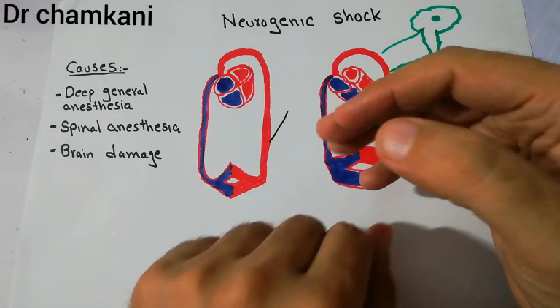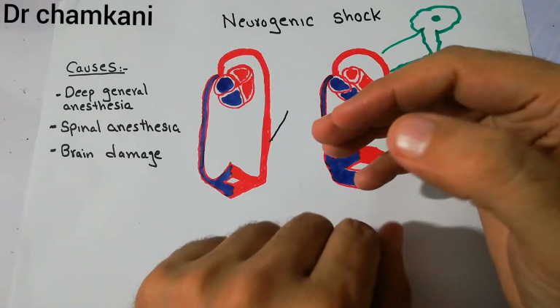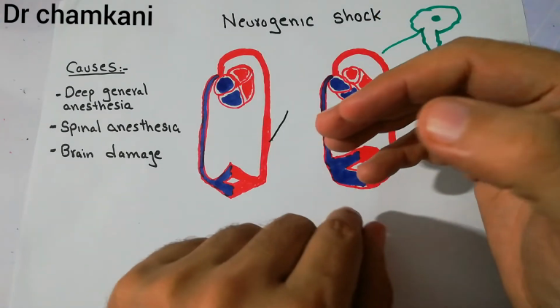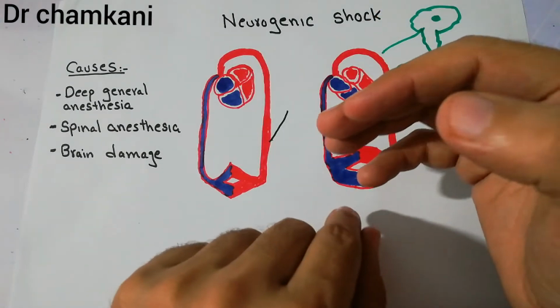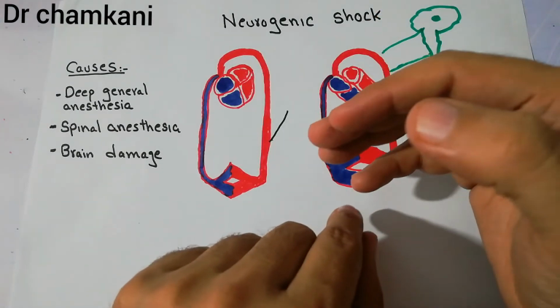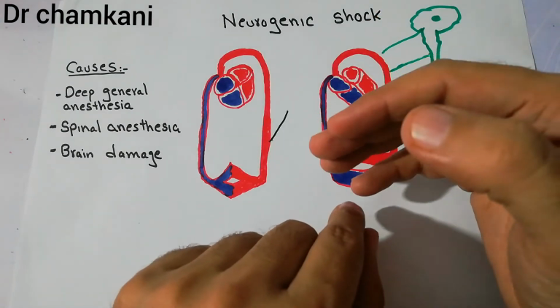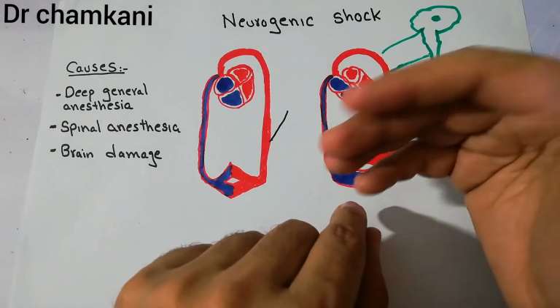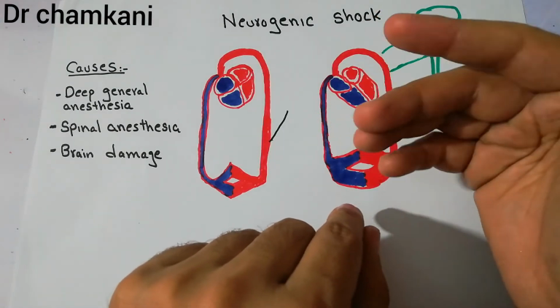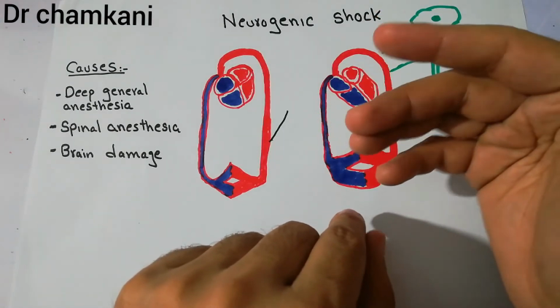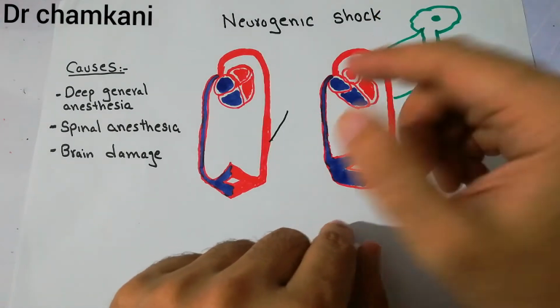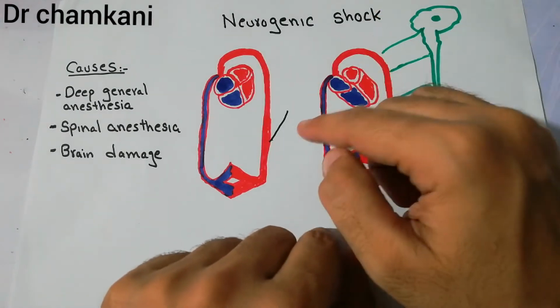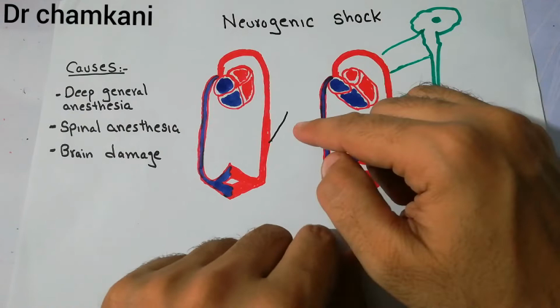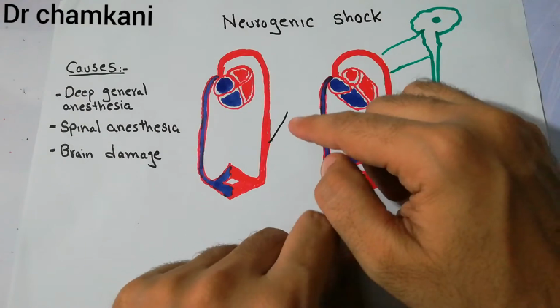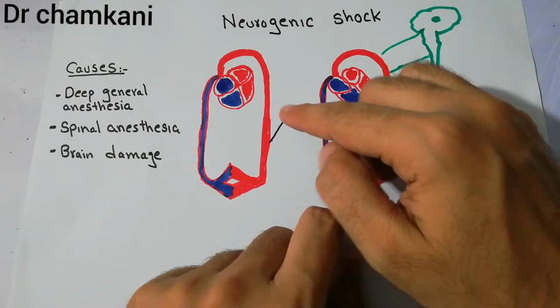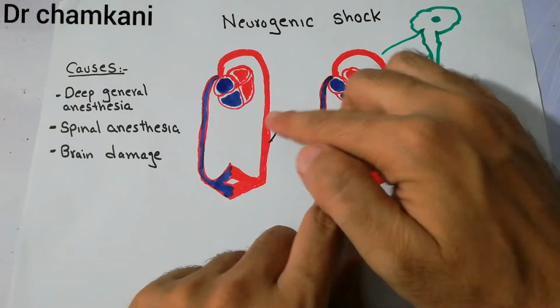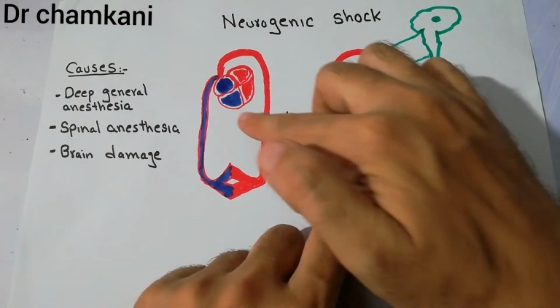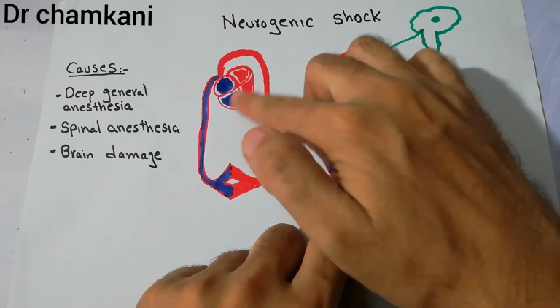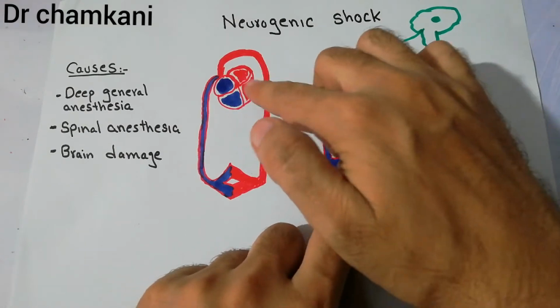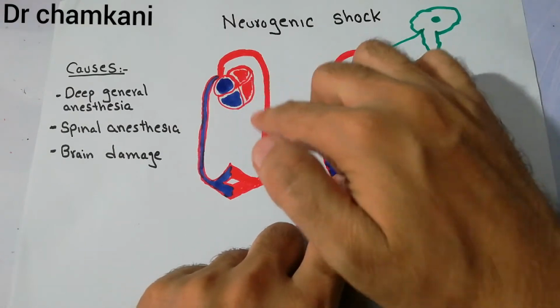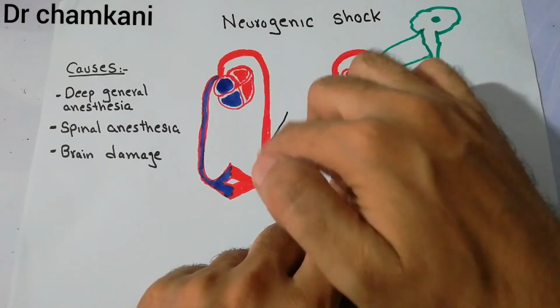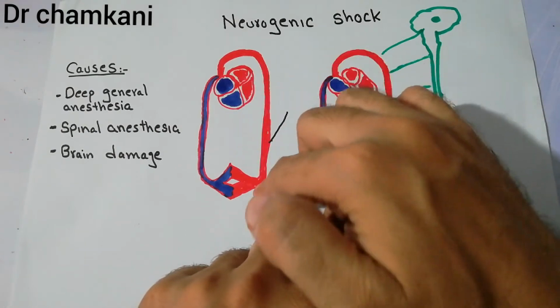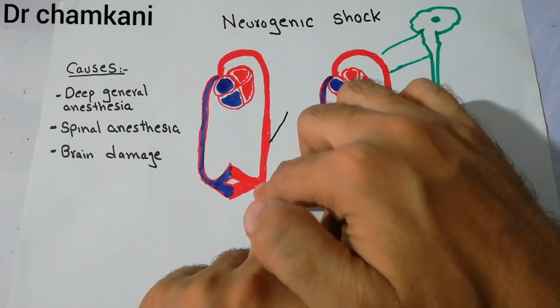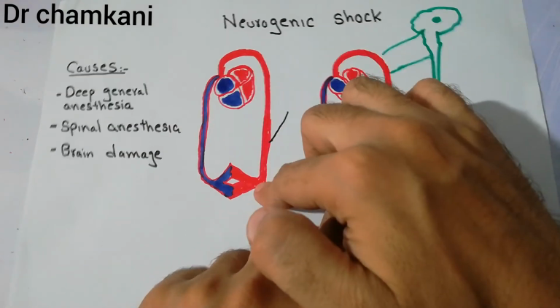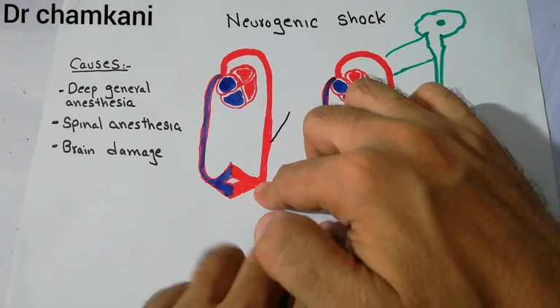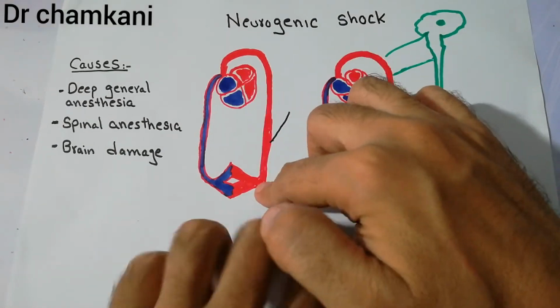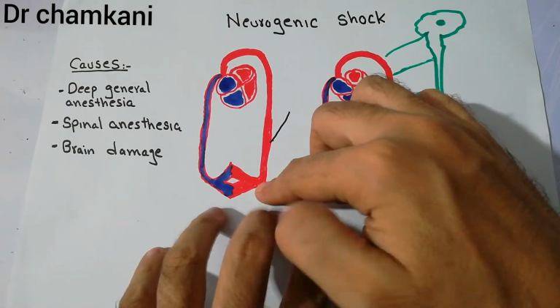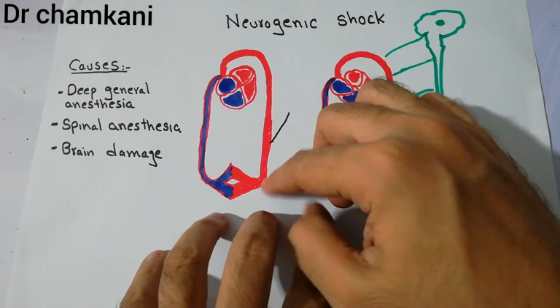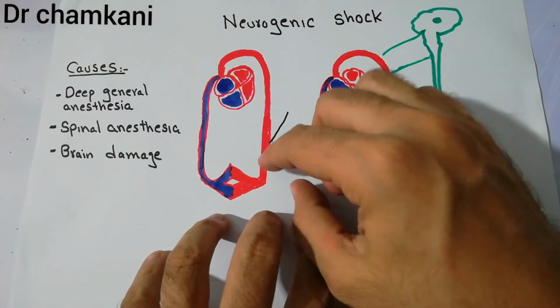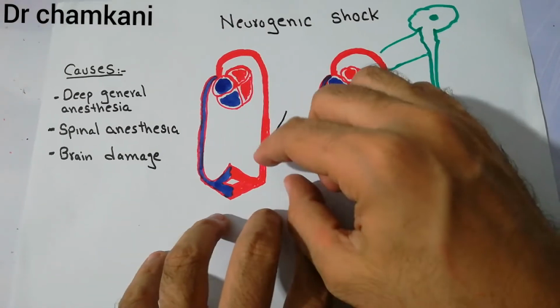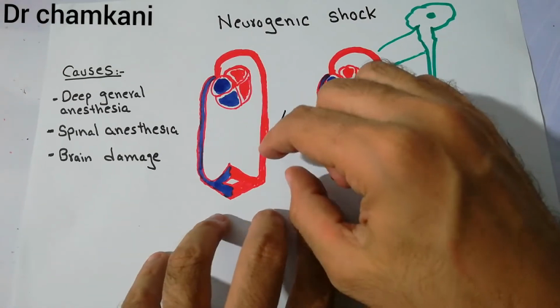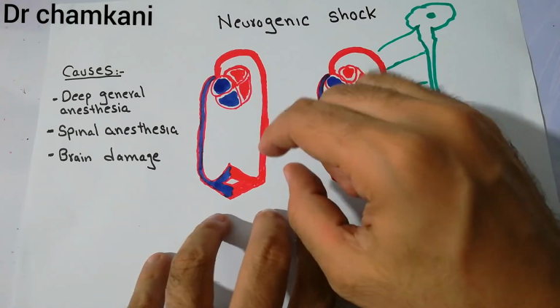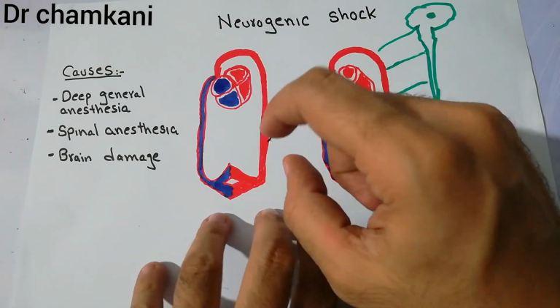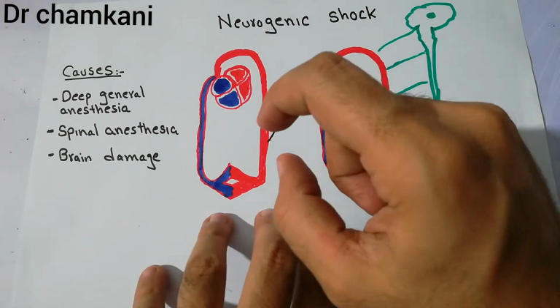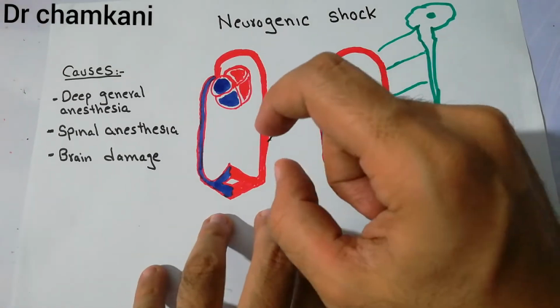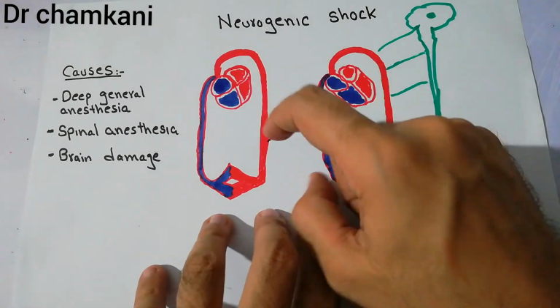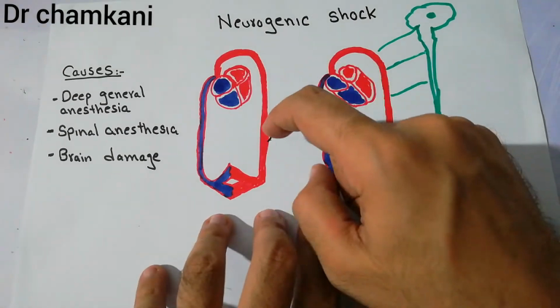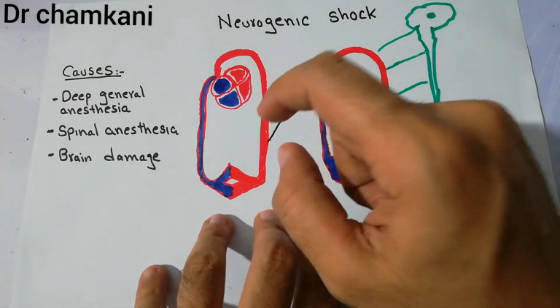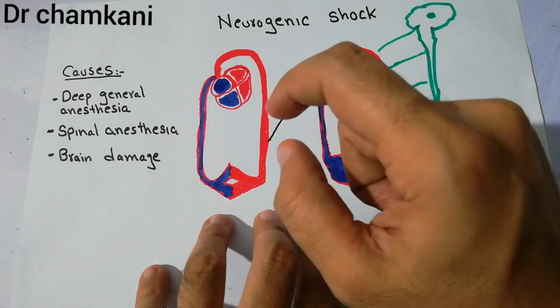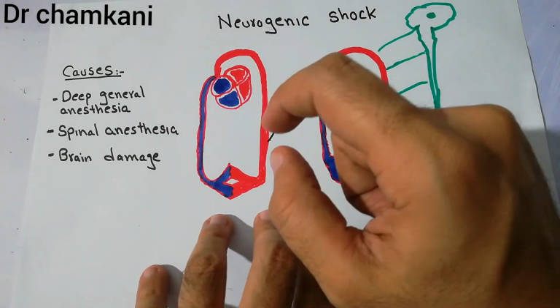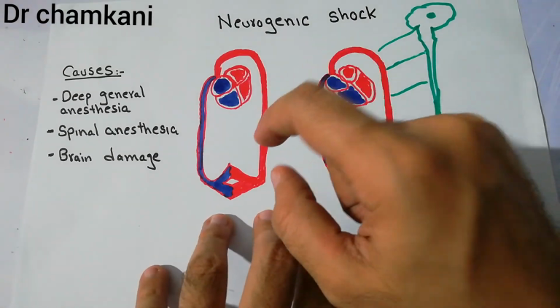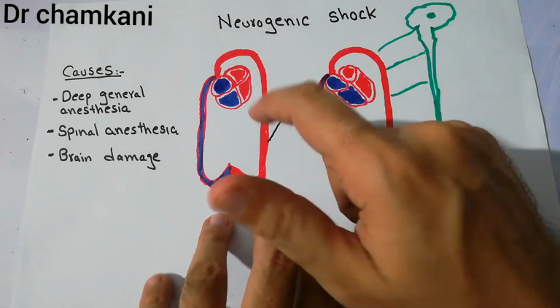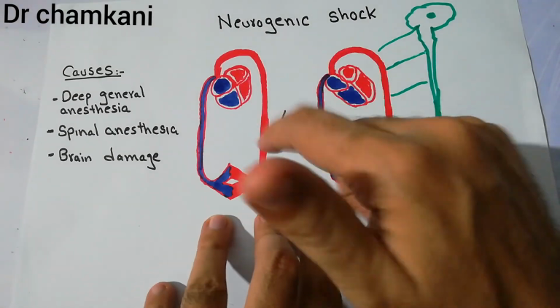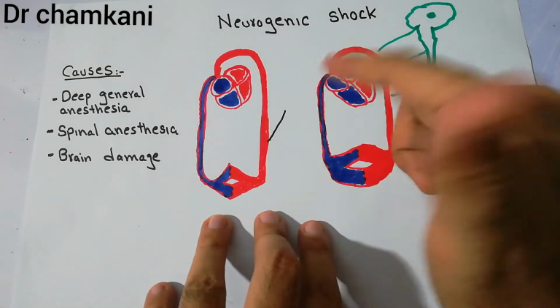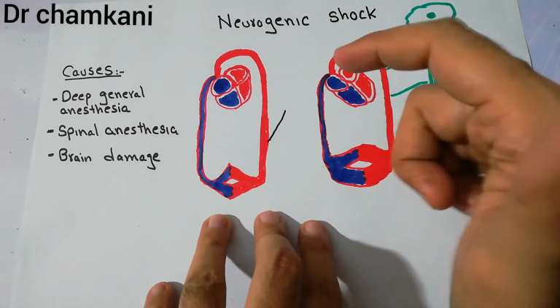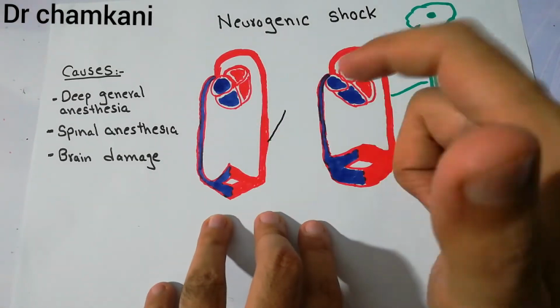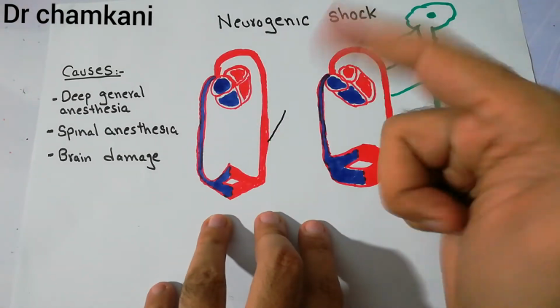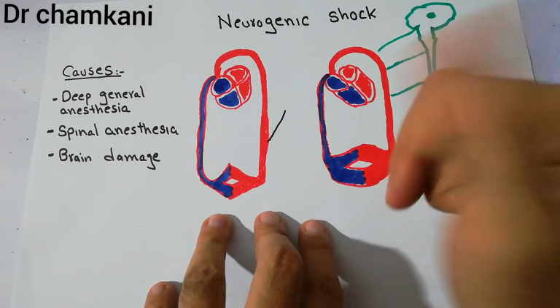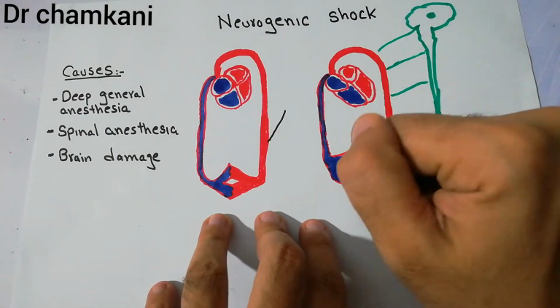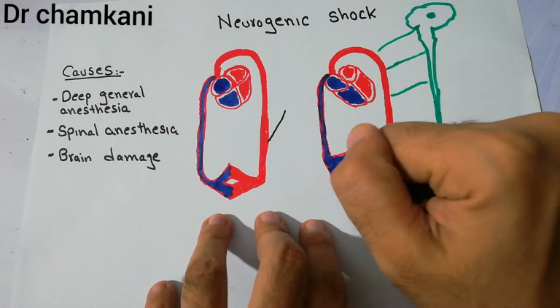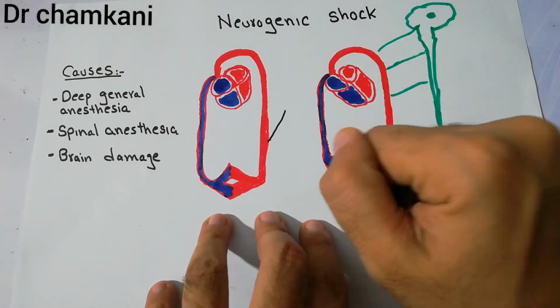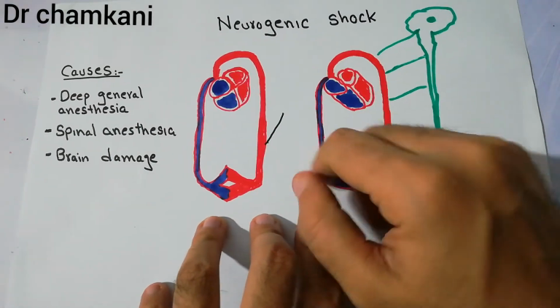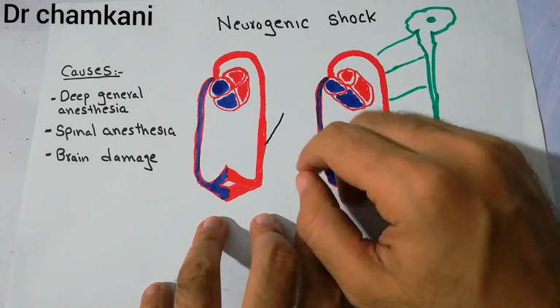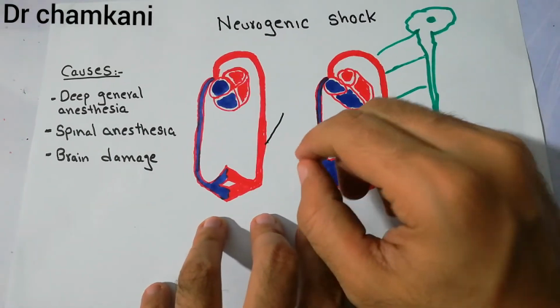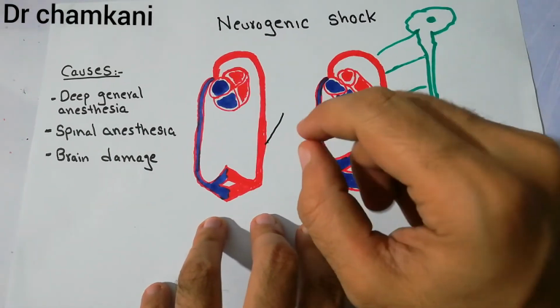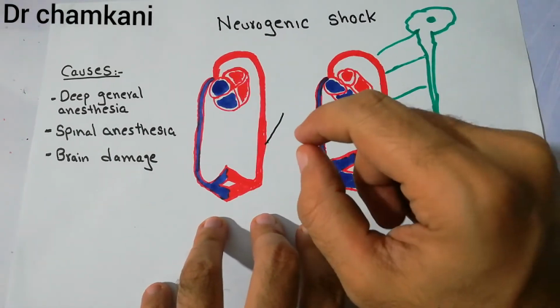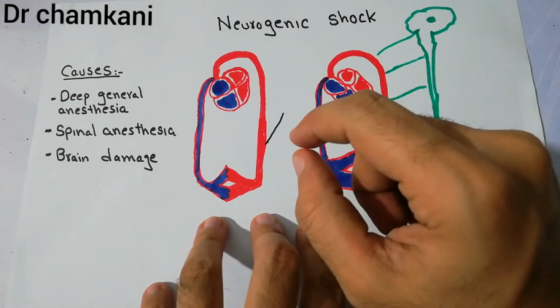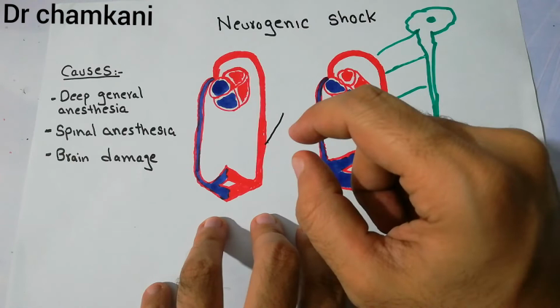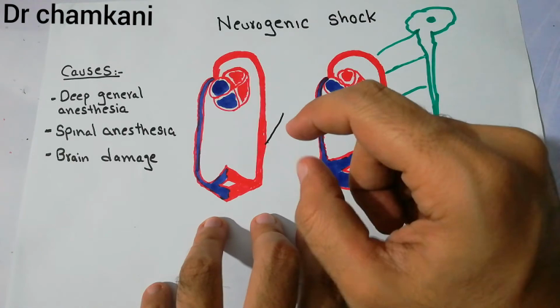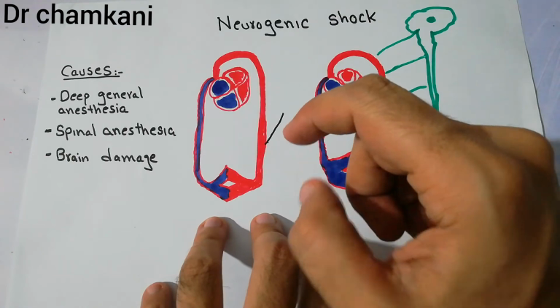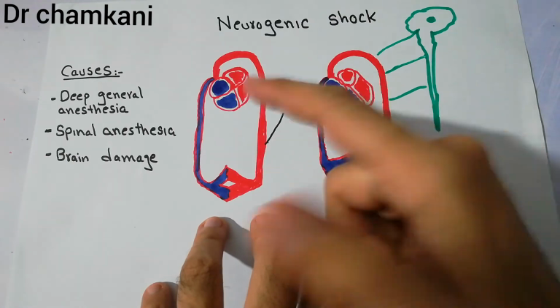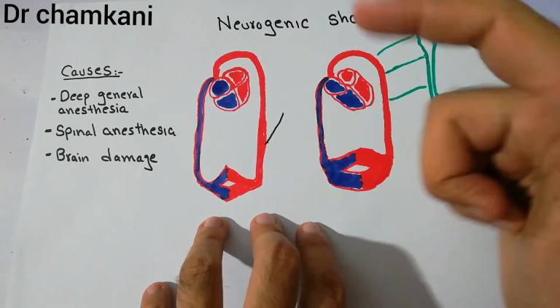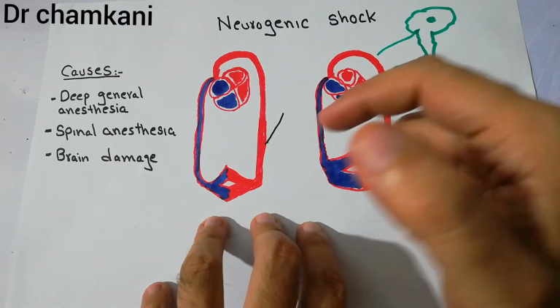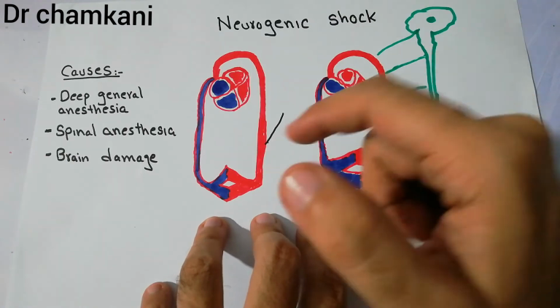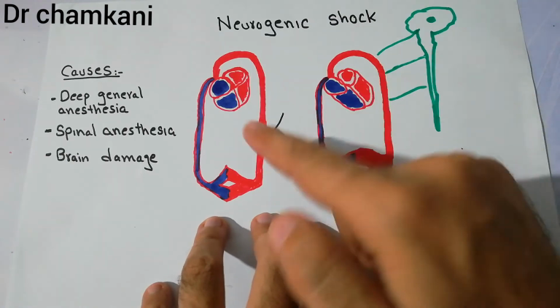There is no blood lost. The blood is in the system, but the capacity of the blood vessels increases so much that there is pooling of blood.